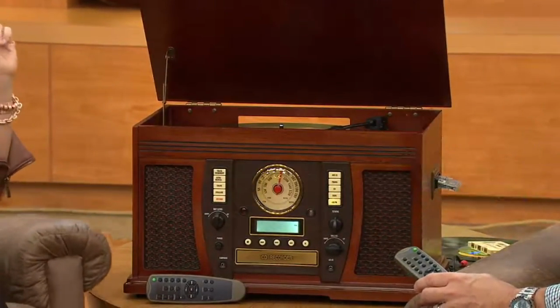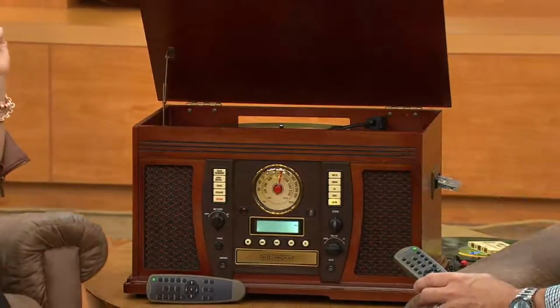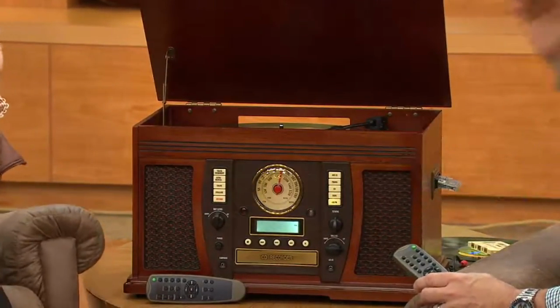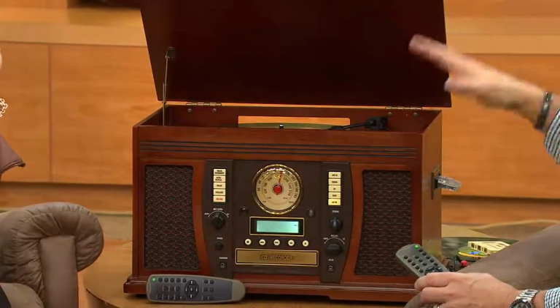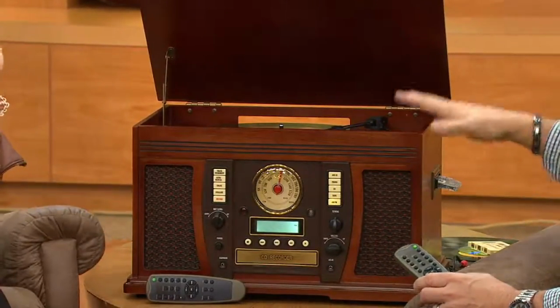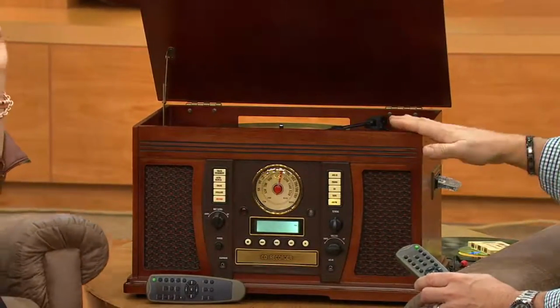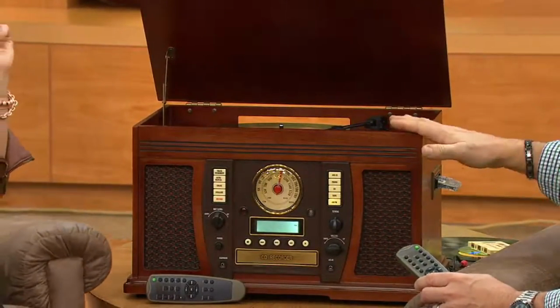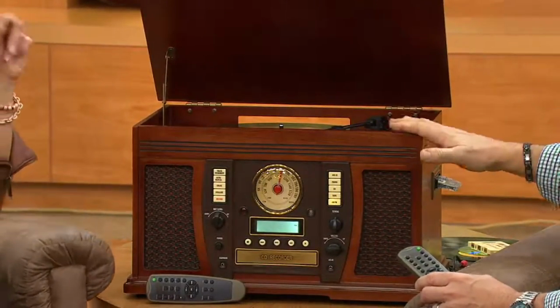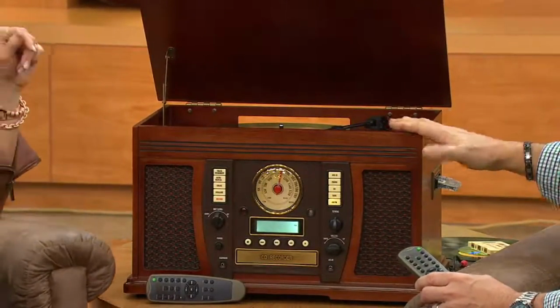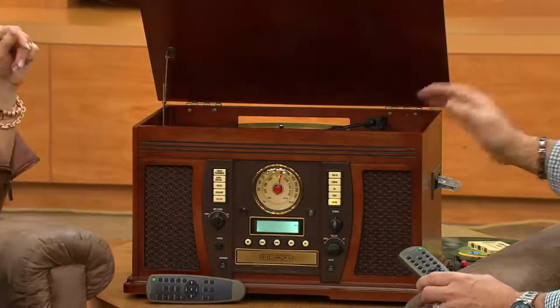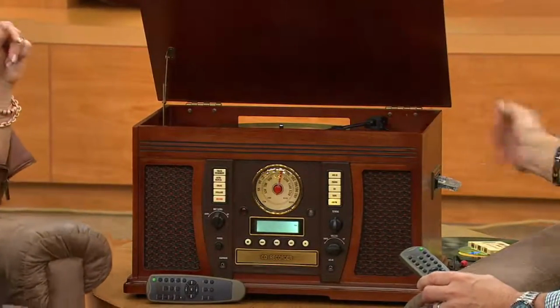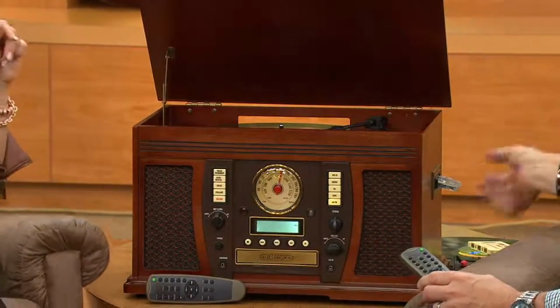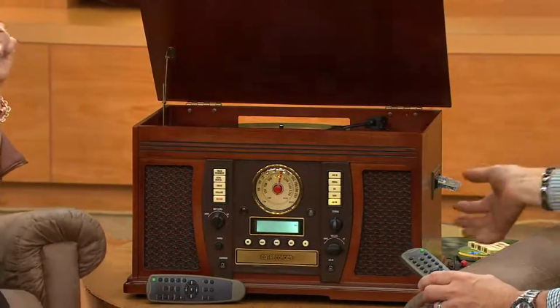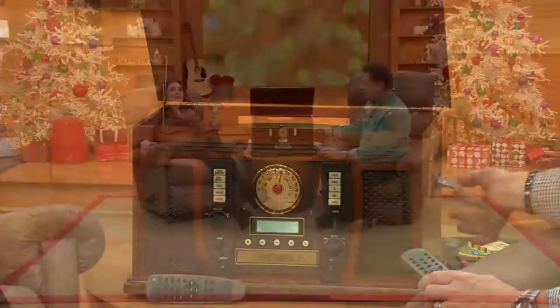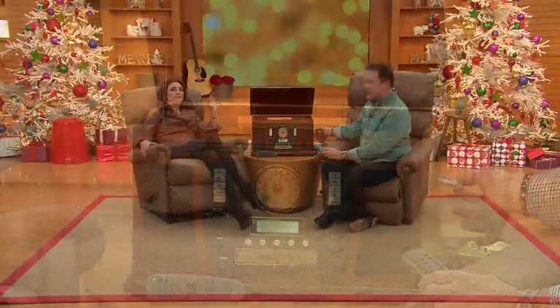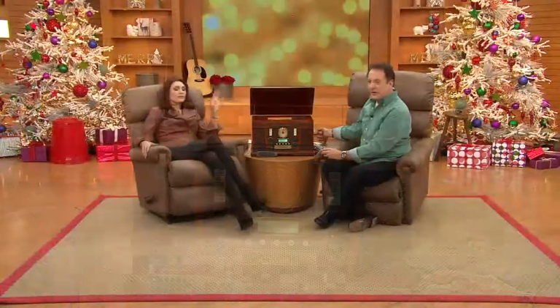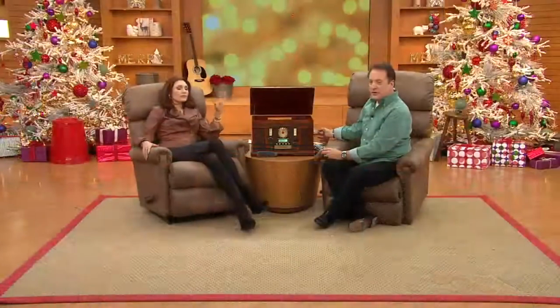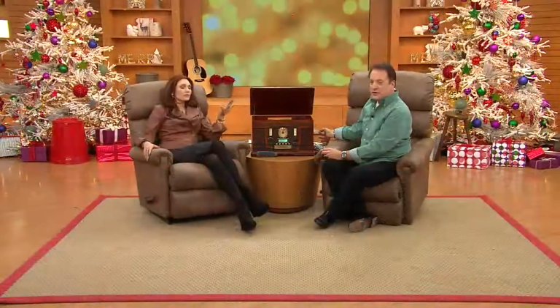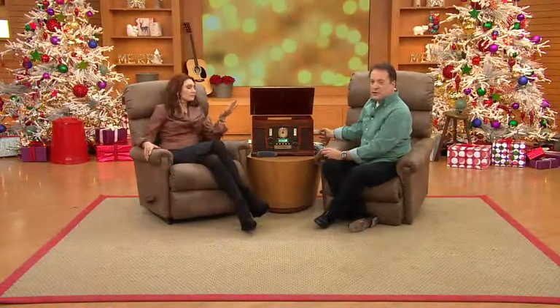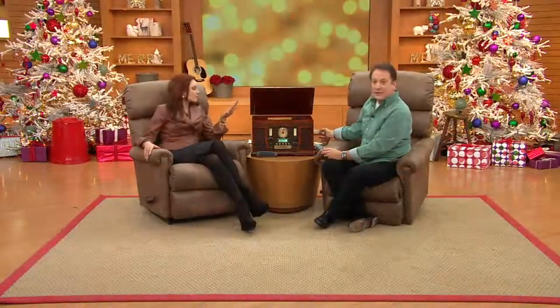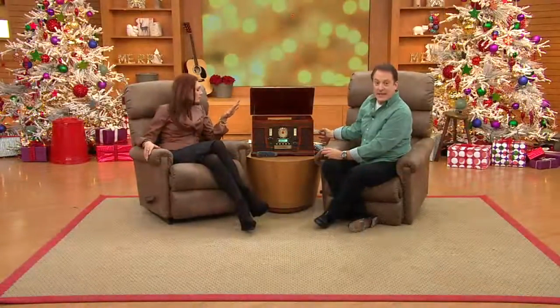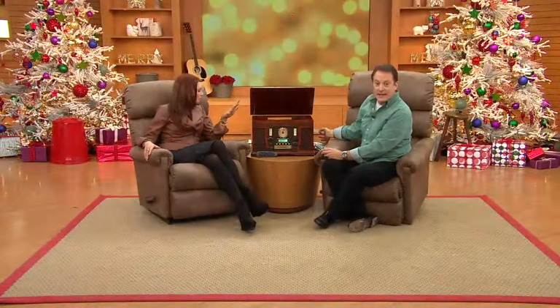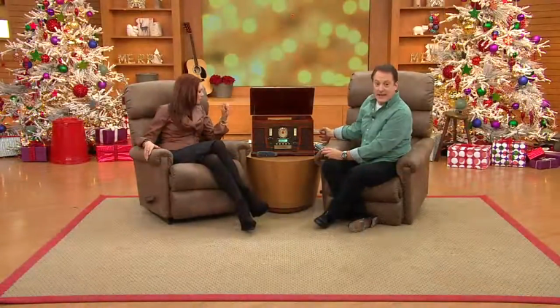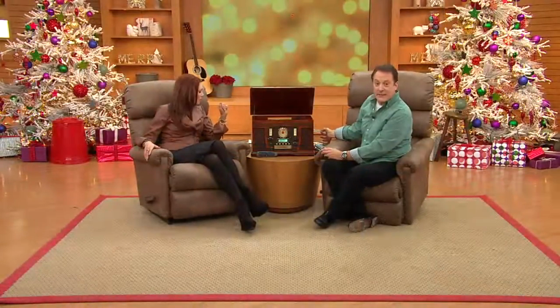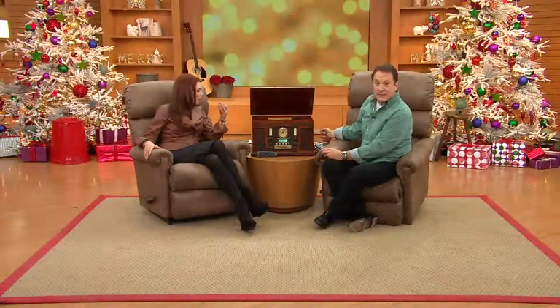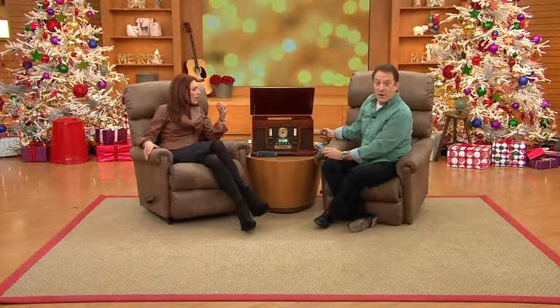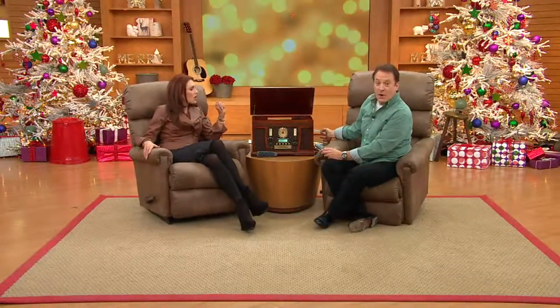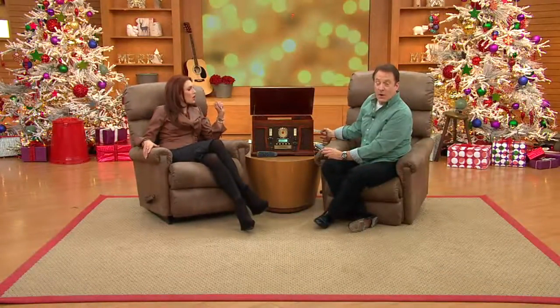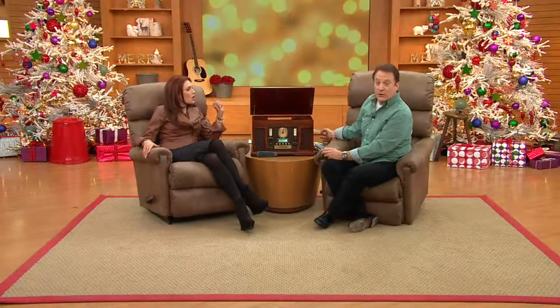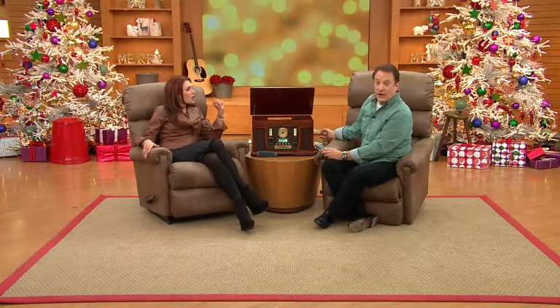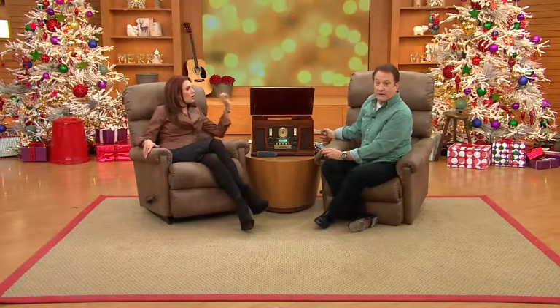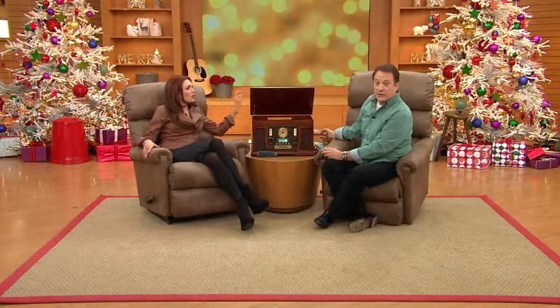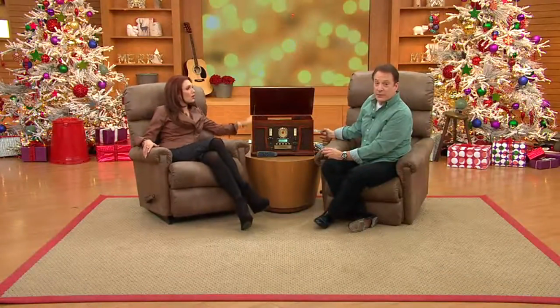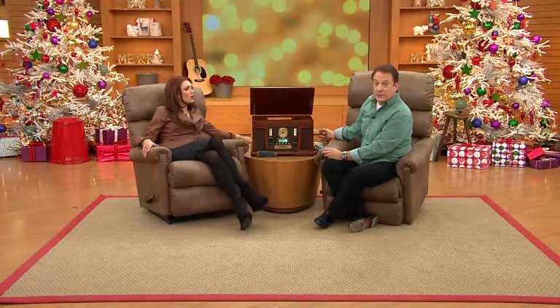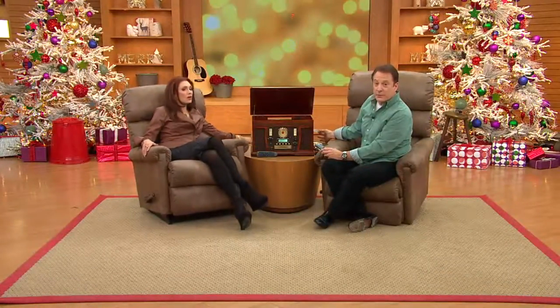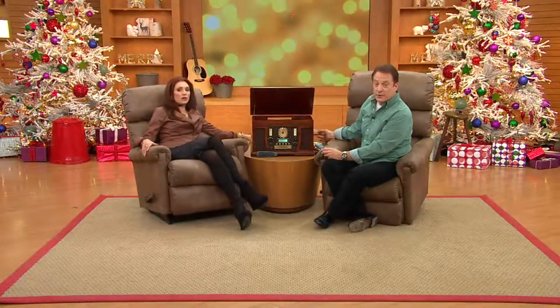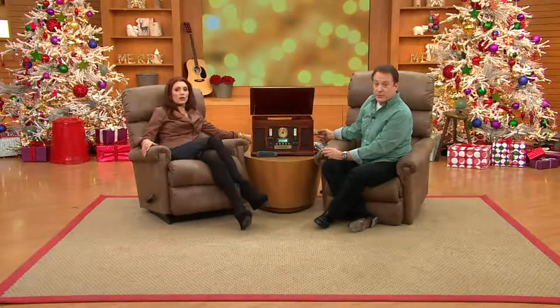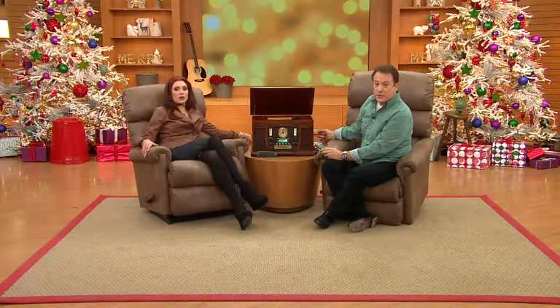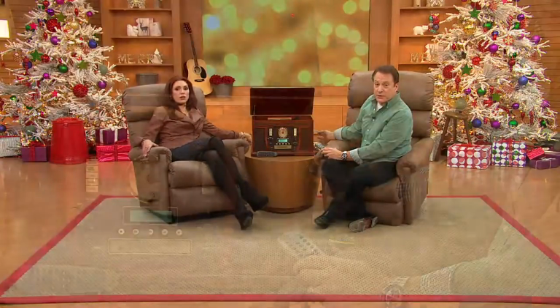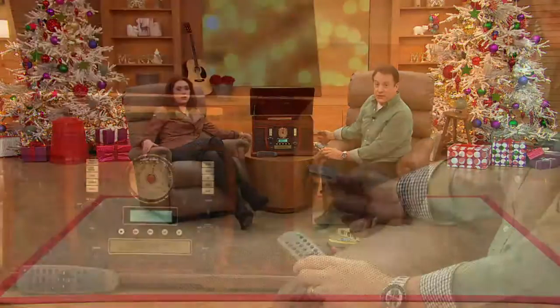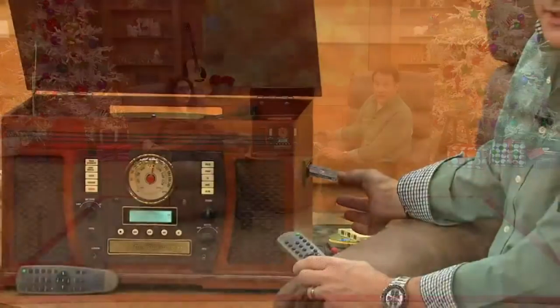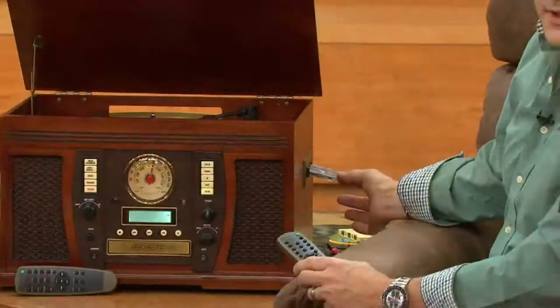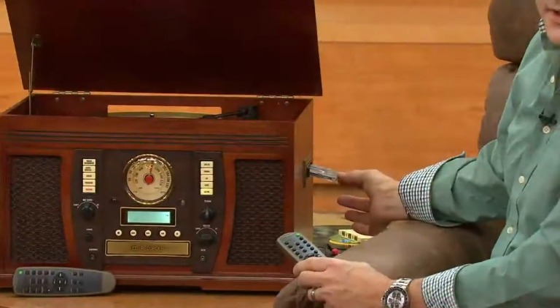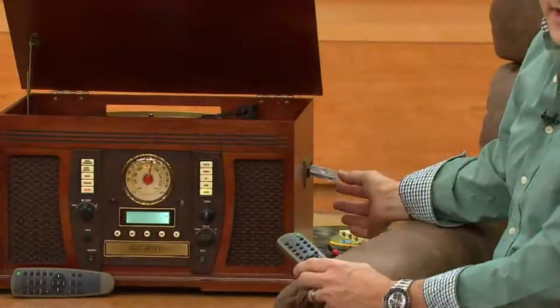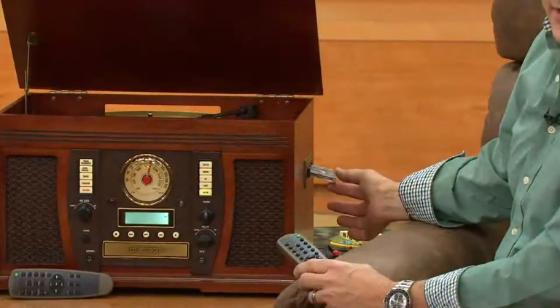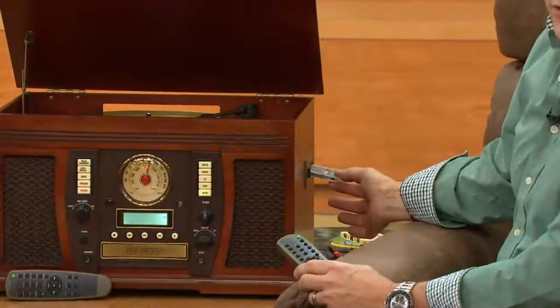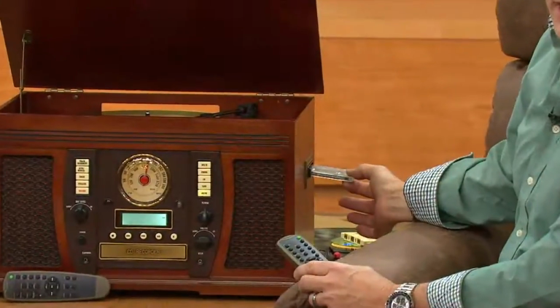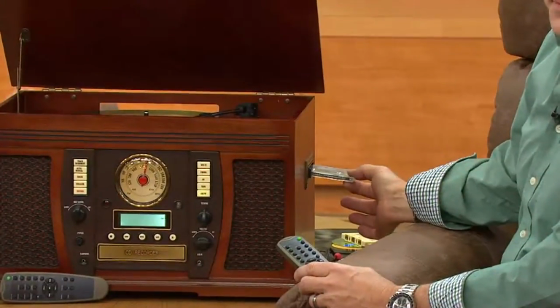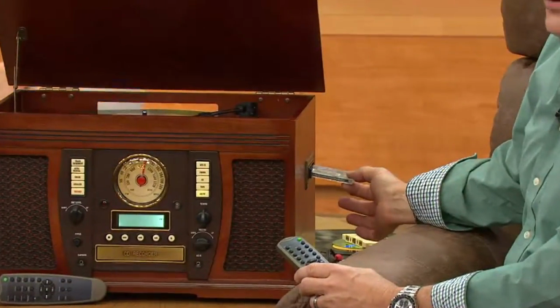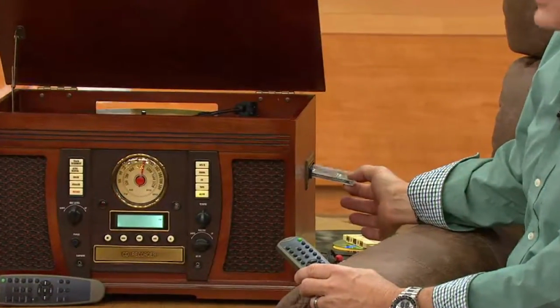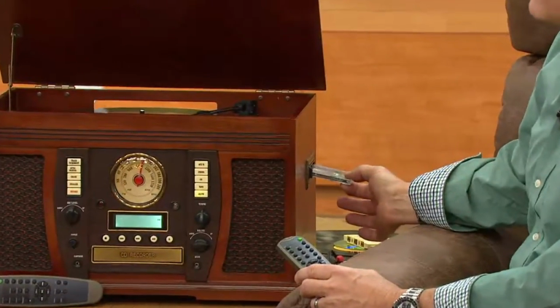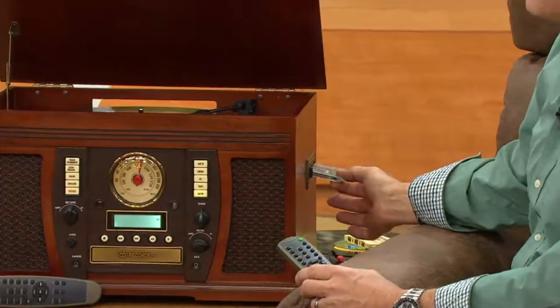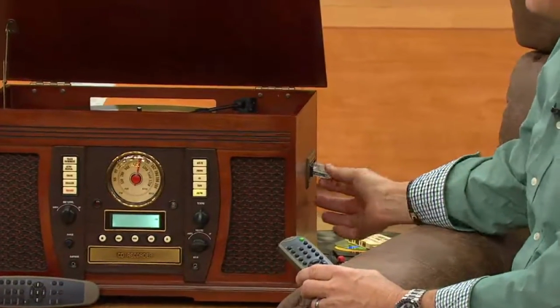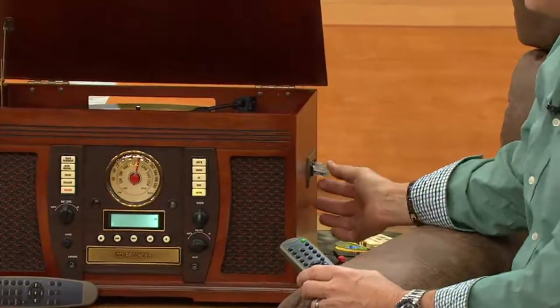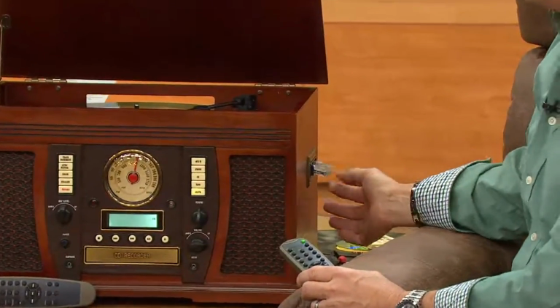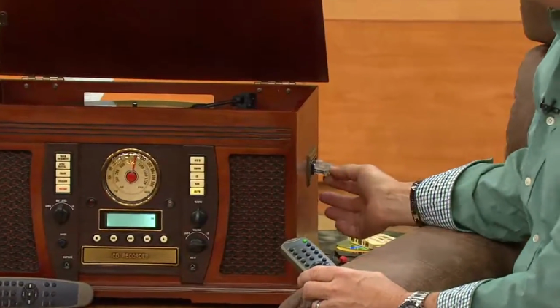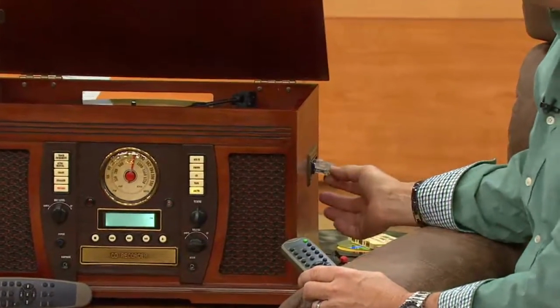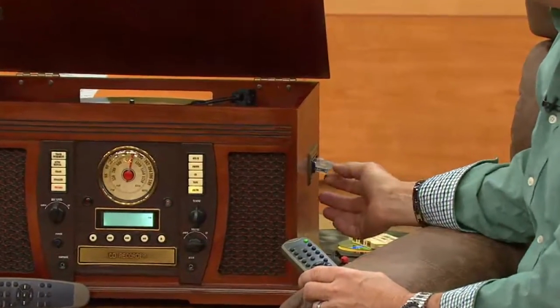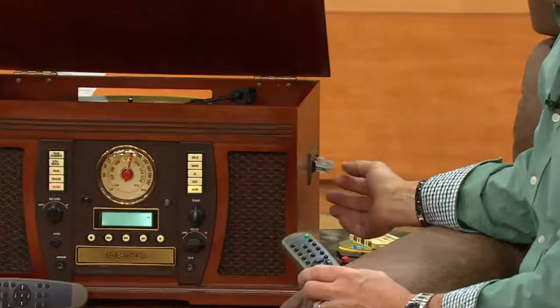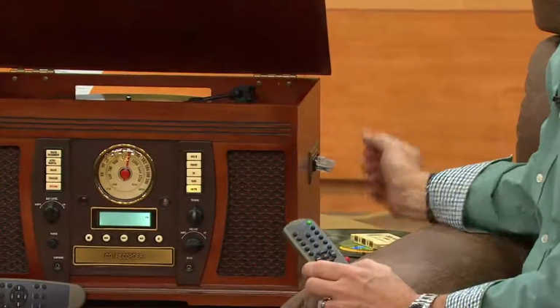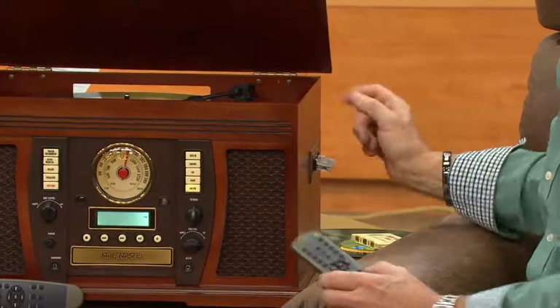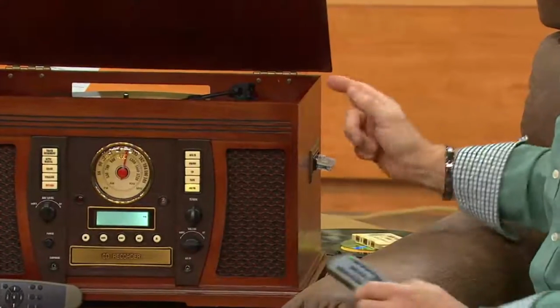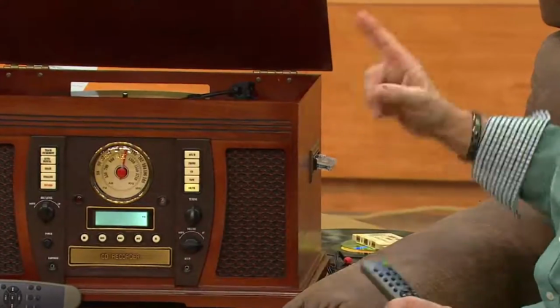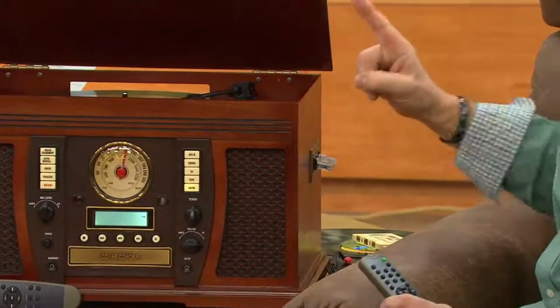Even your cassette tapes — all you have to do is push it into the side transport here, and you're playing your cassette tapes.